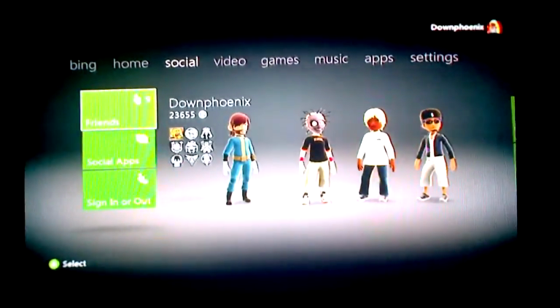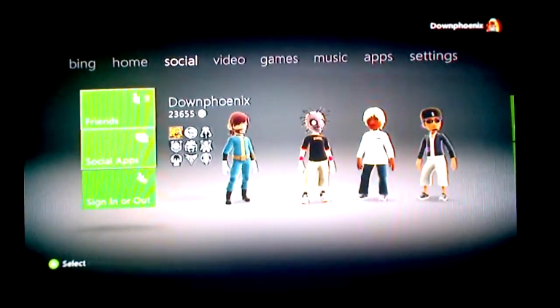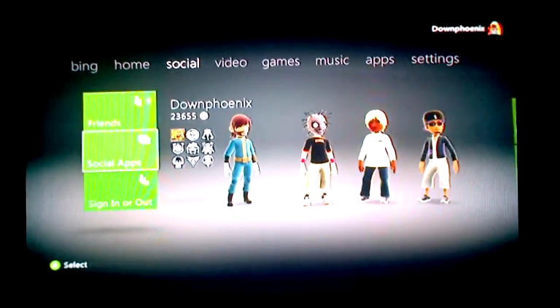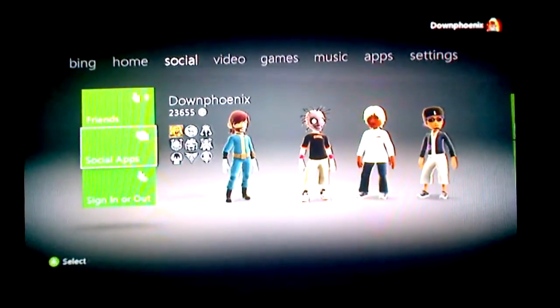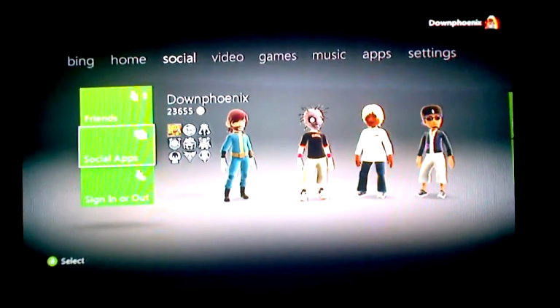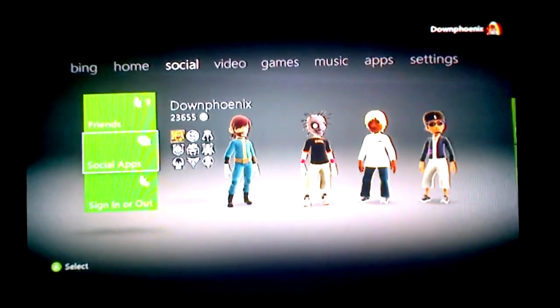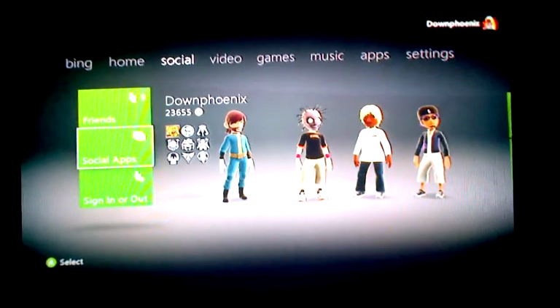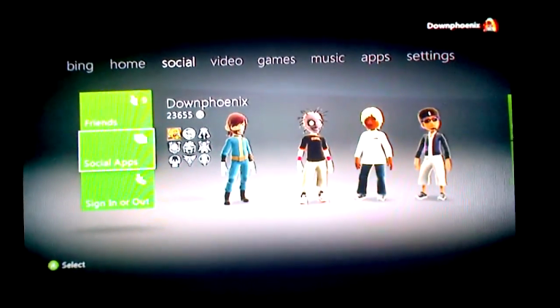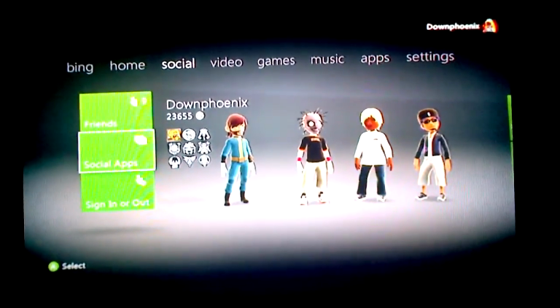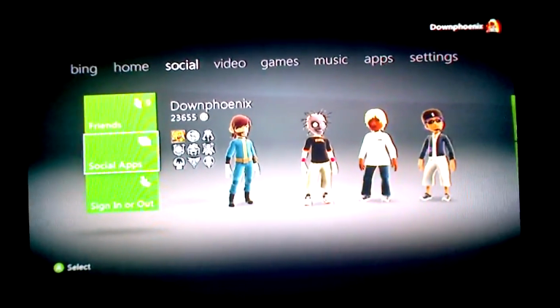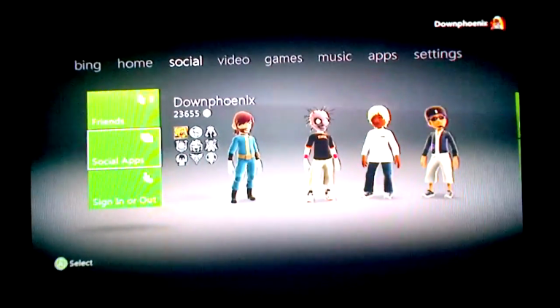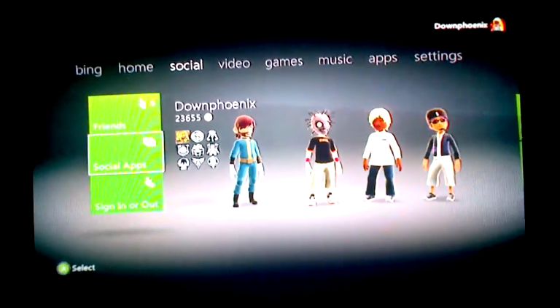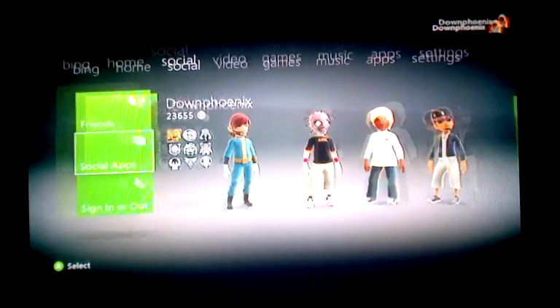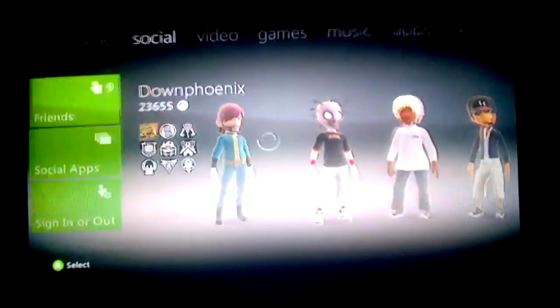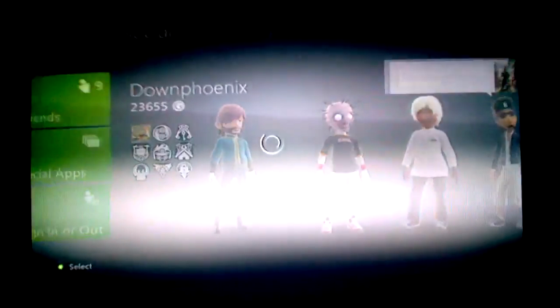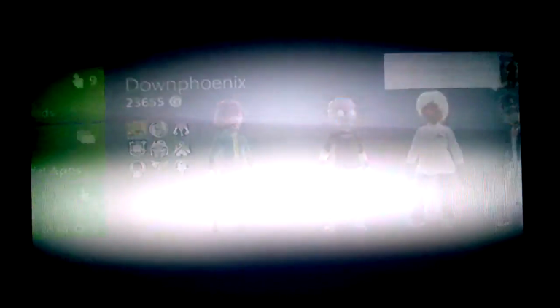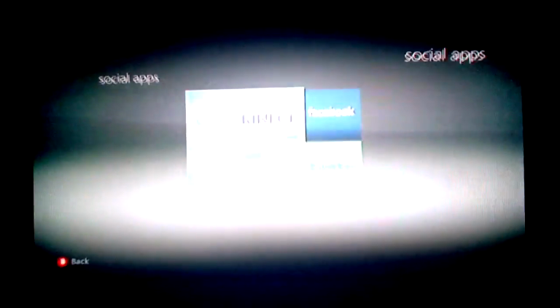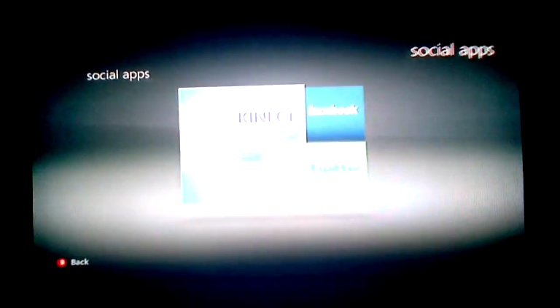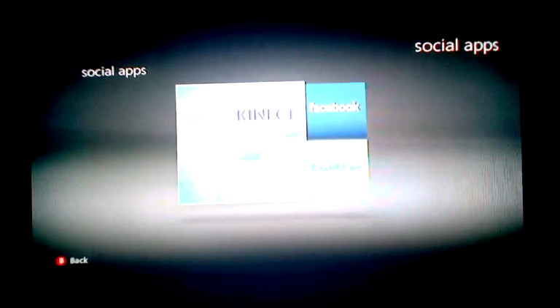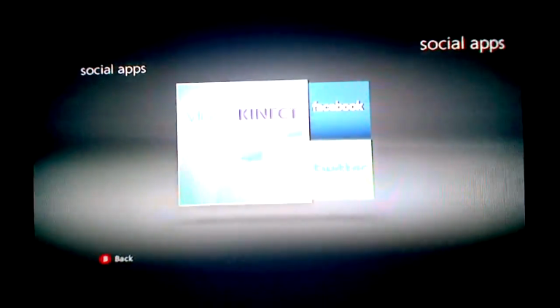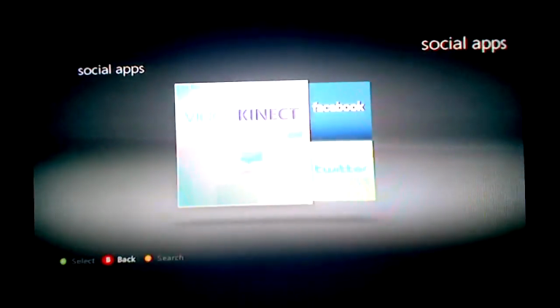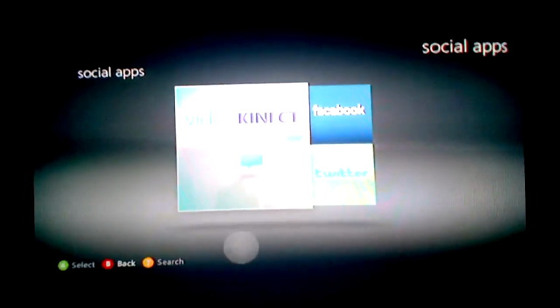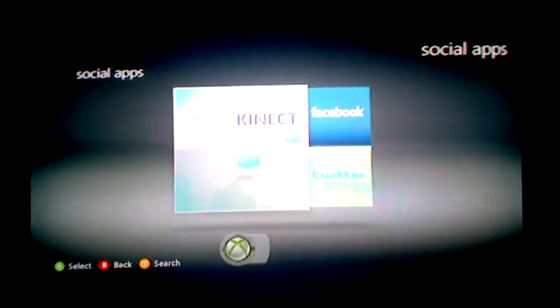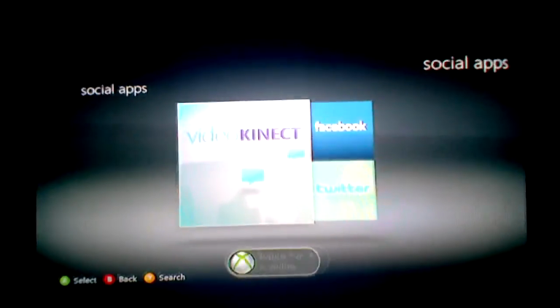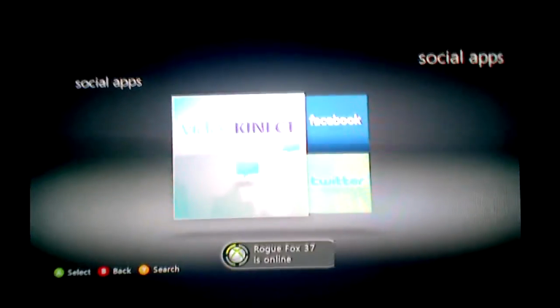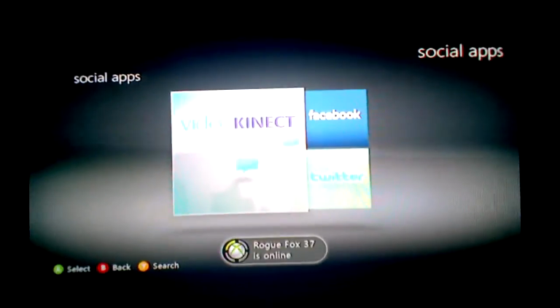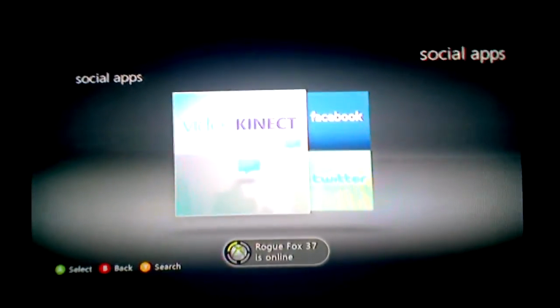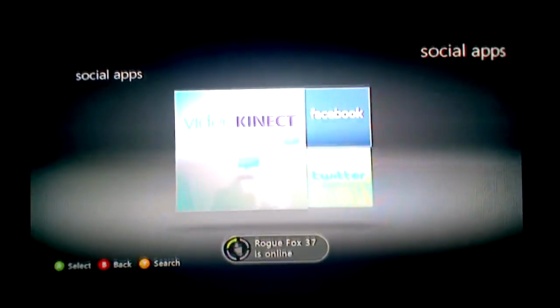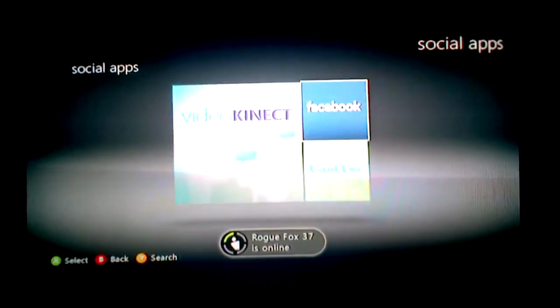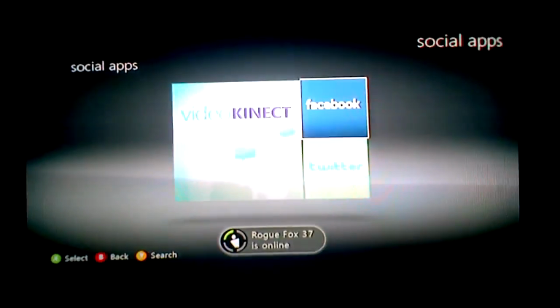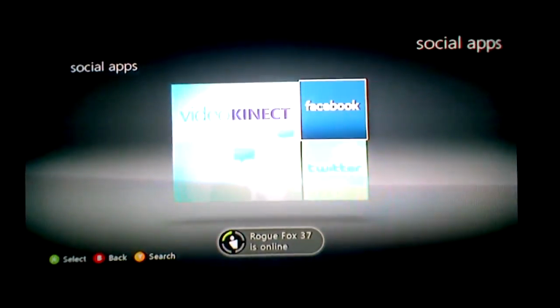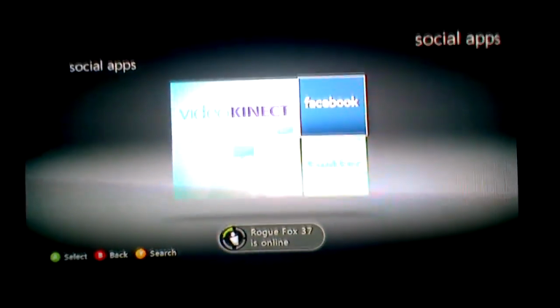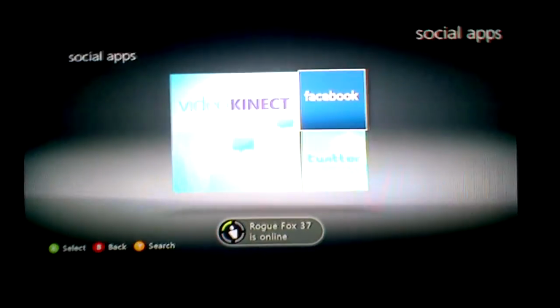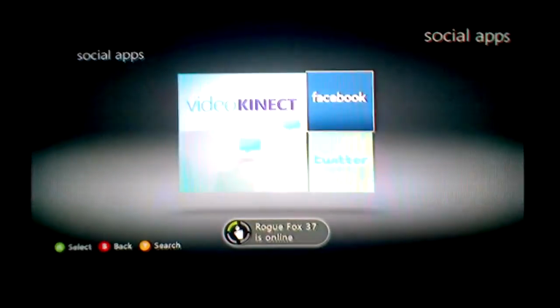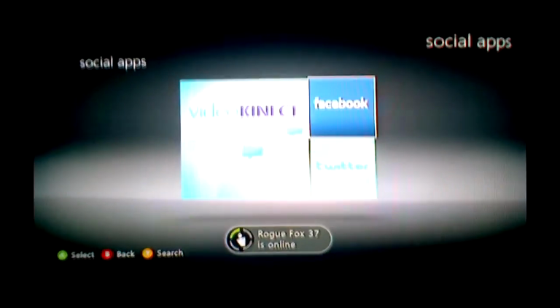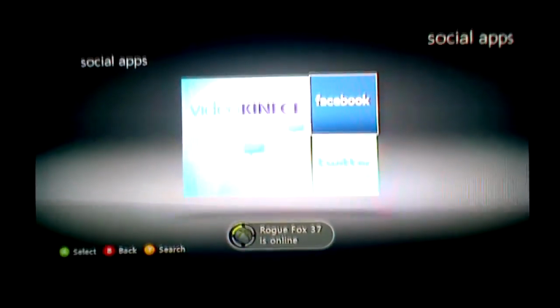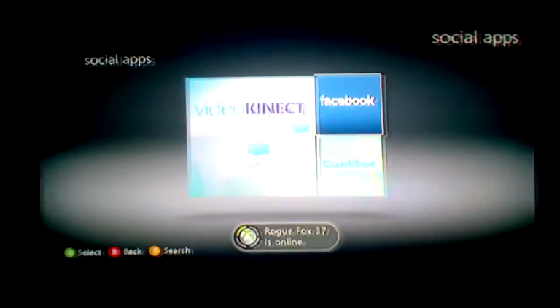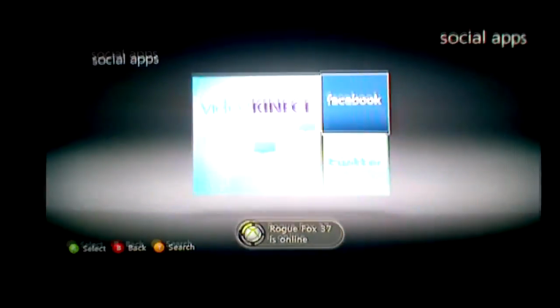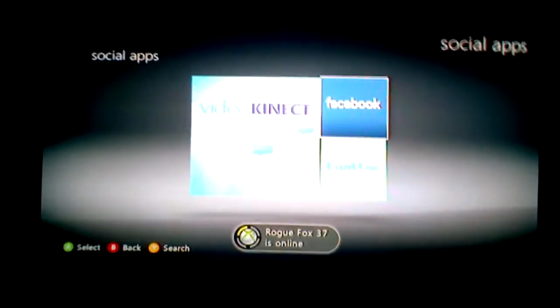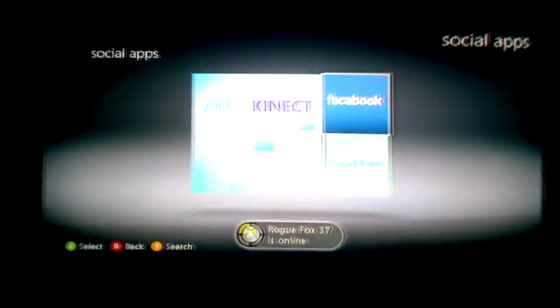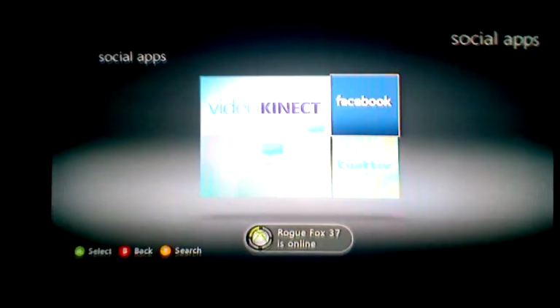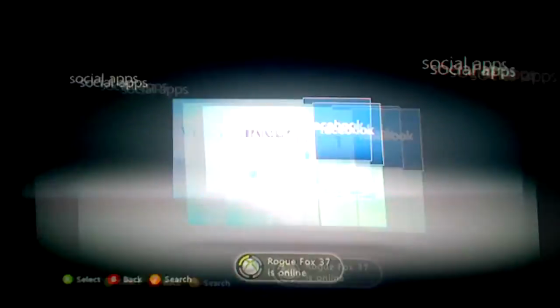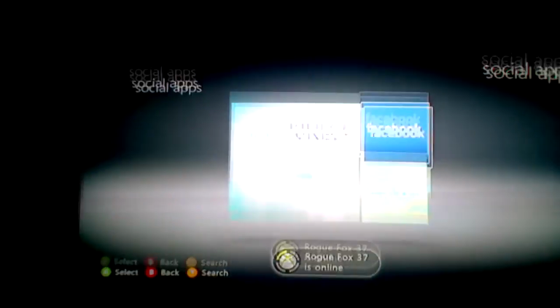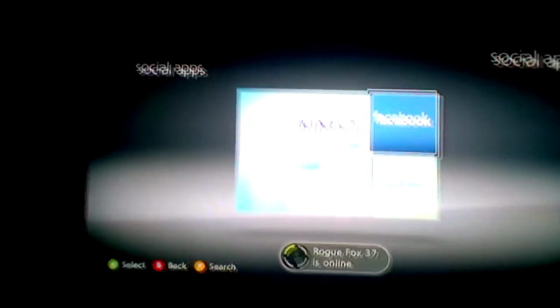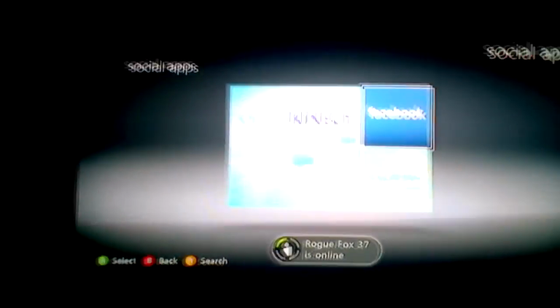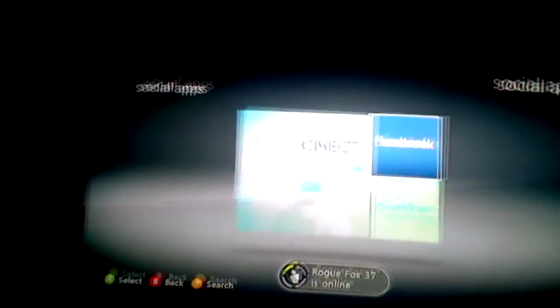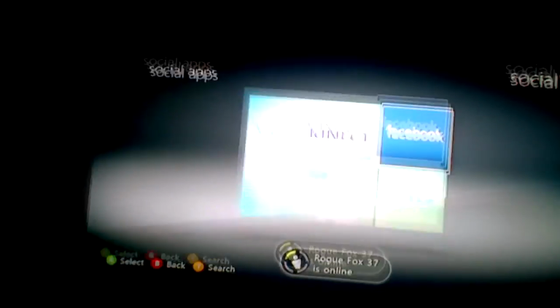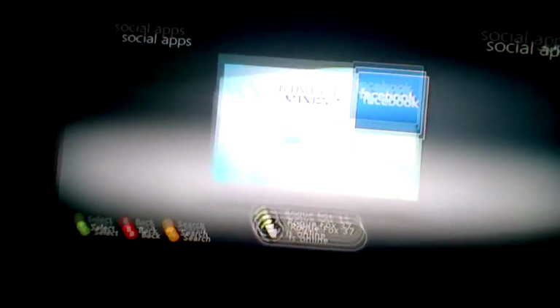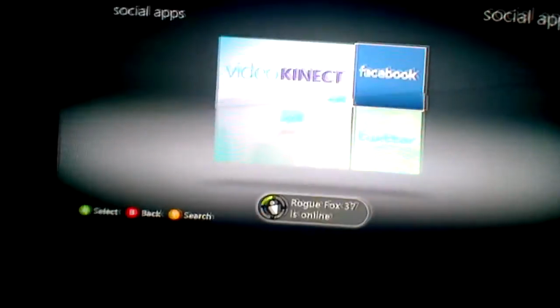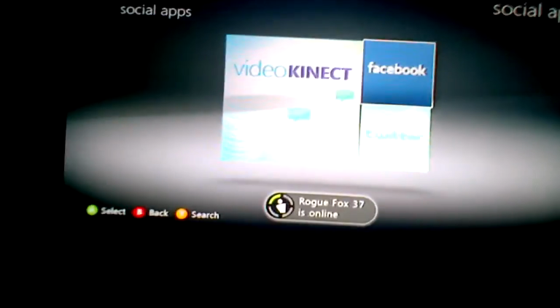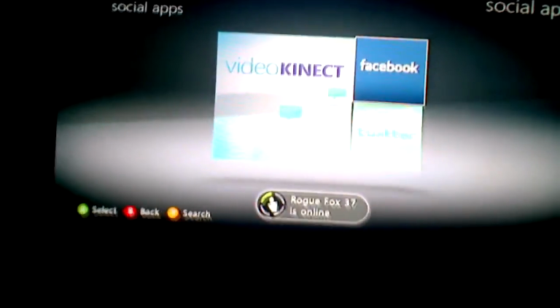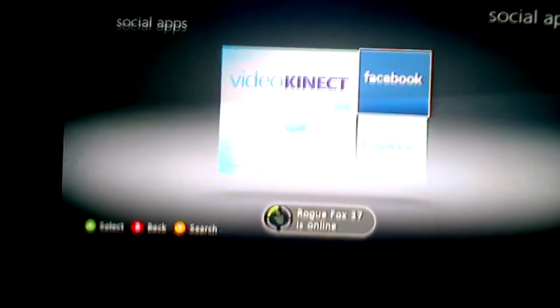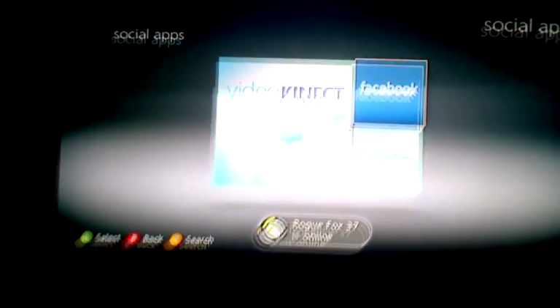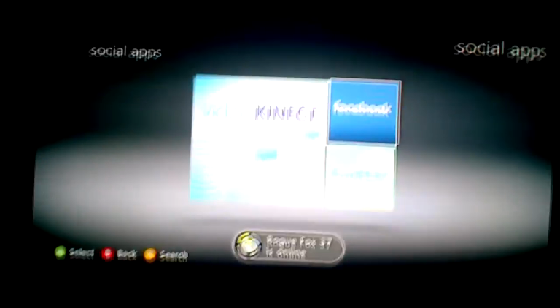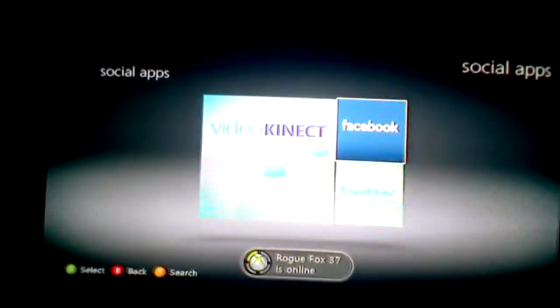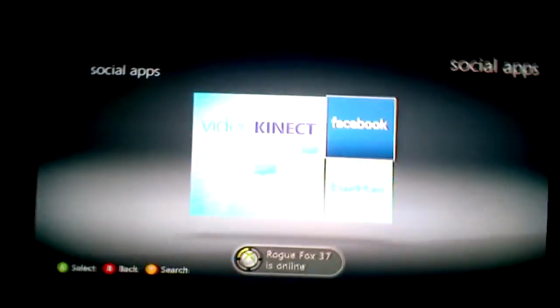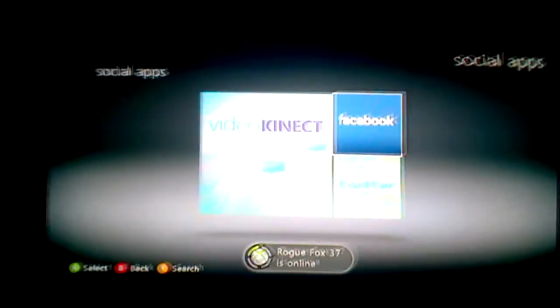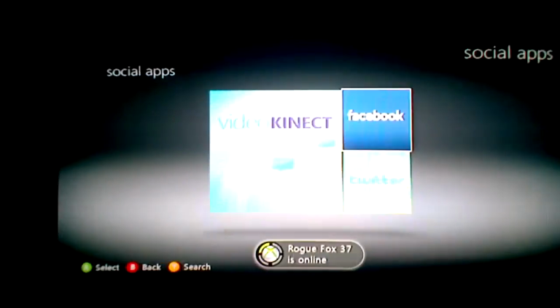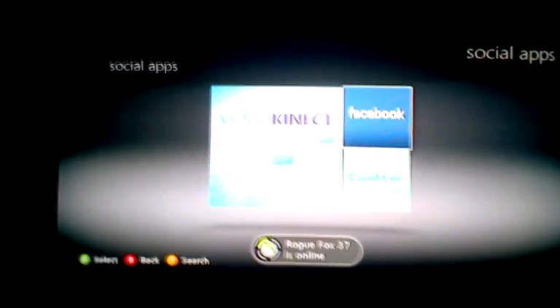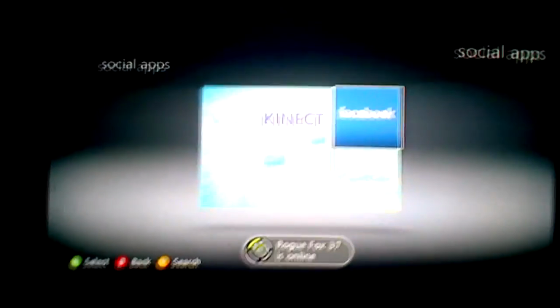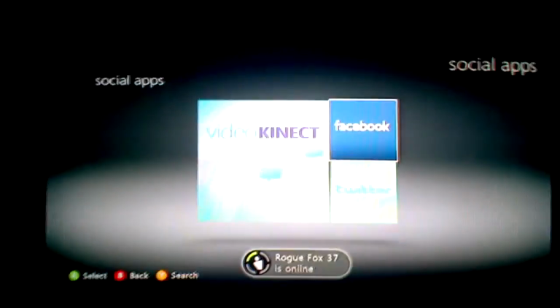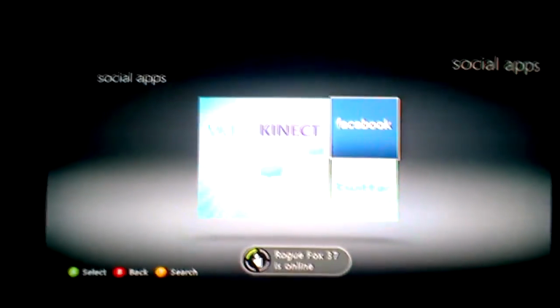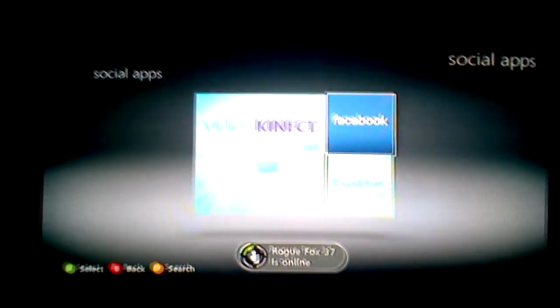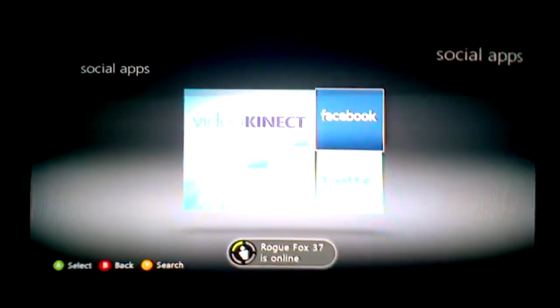And there are the social apps — that's just Facebook, Twitter, and Video Connect. Of course they've got to advertise the Kinect nonsense.